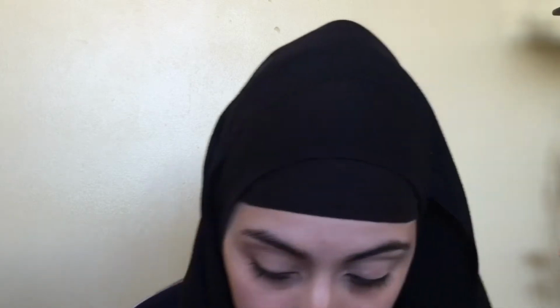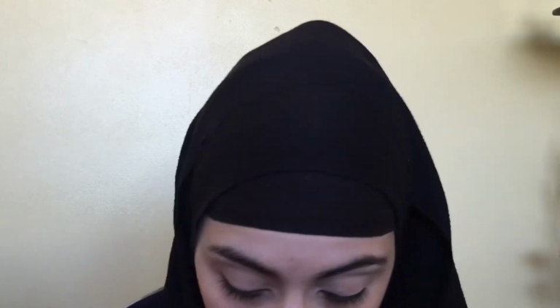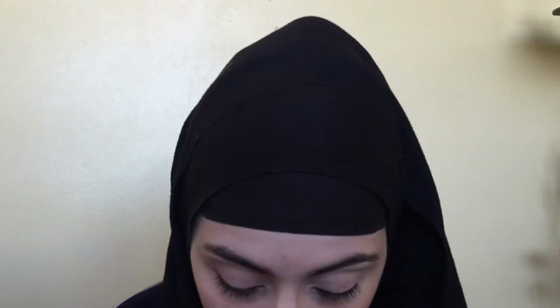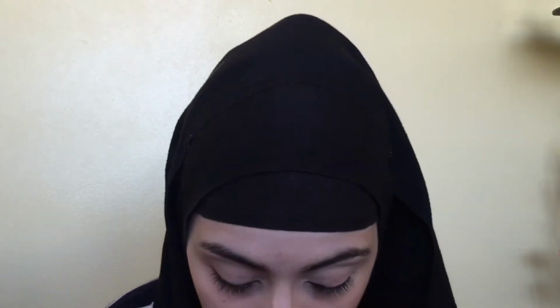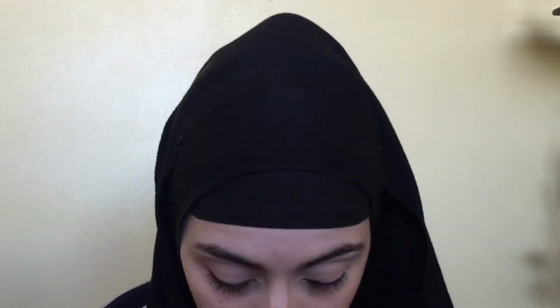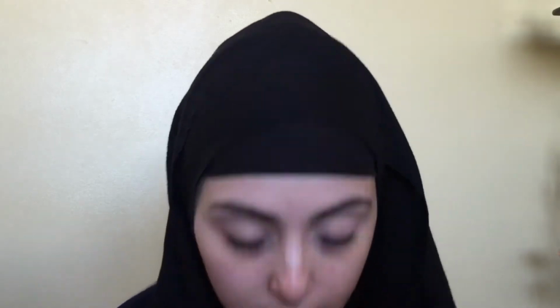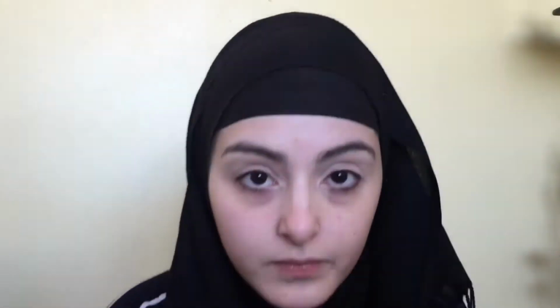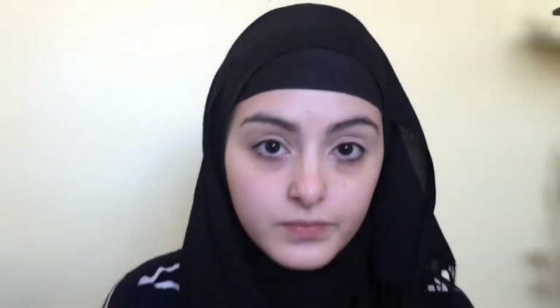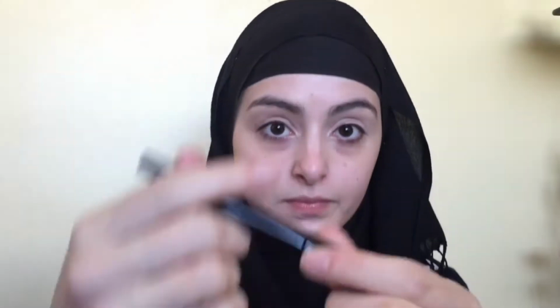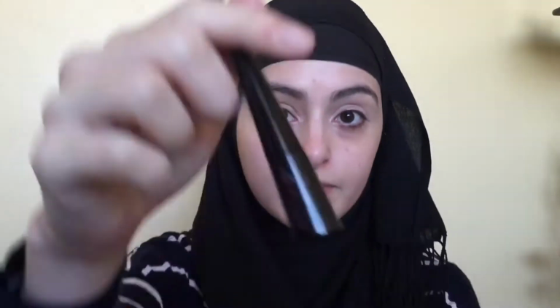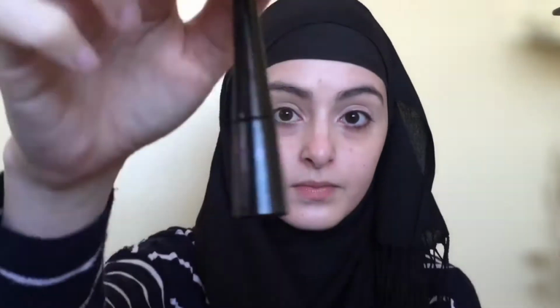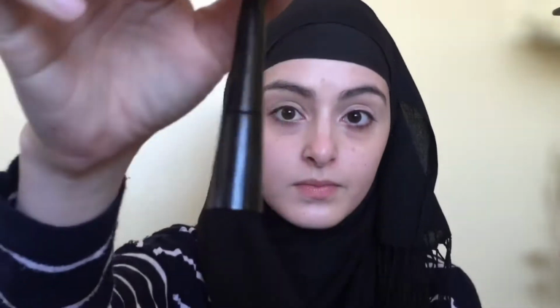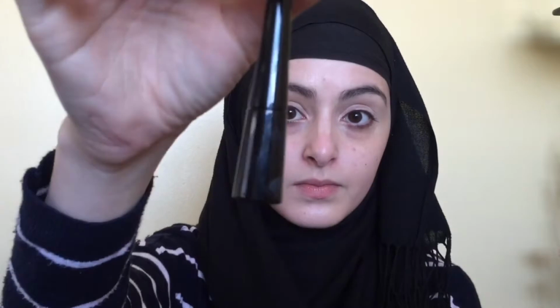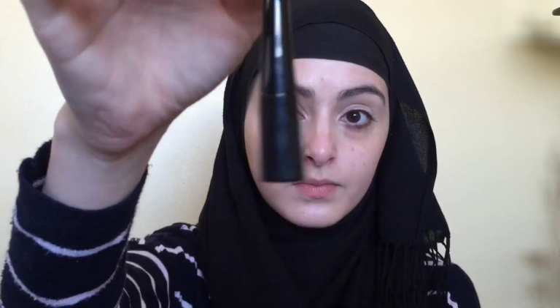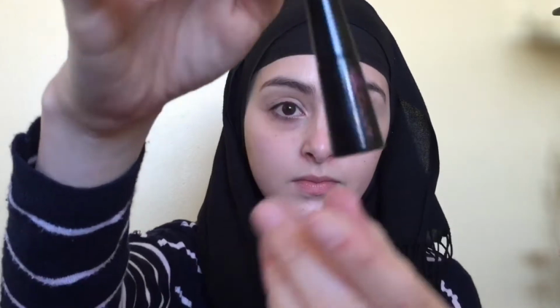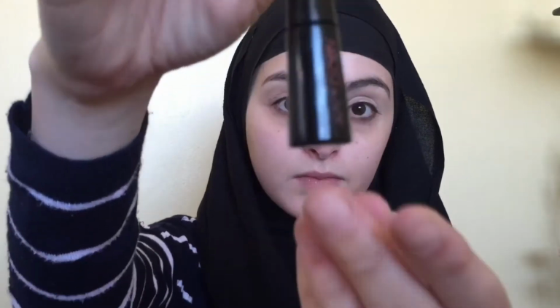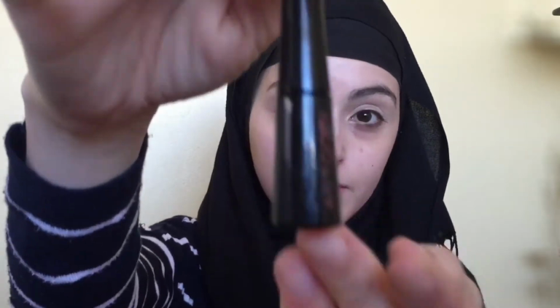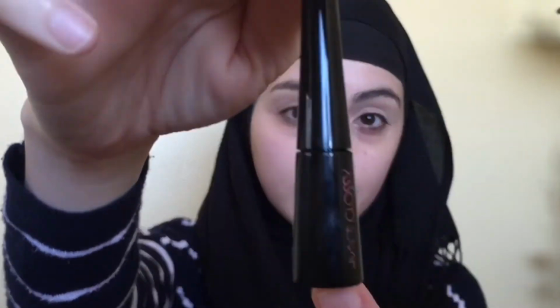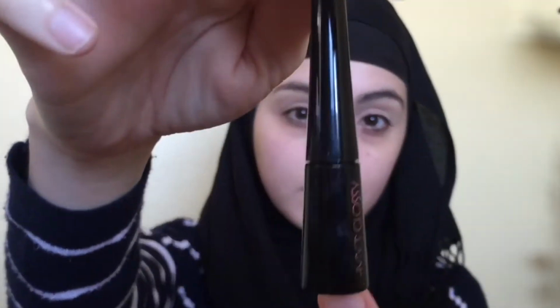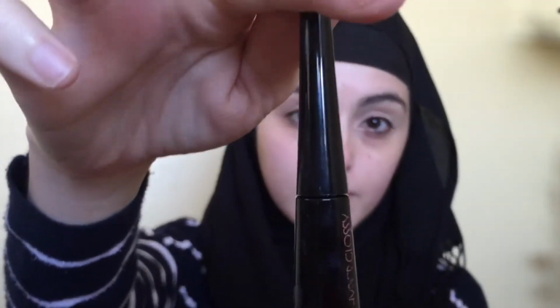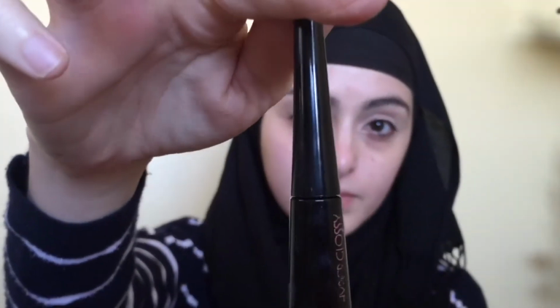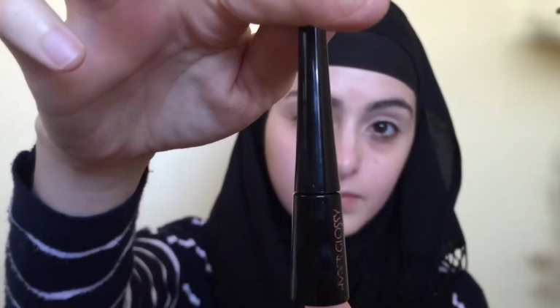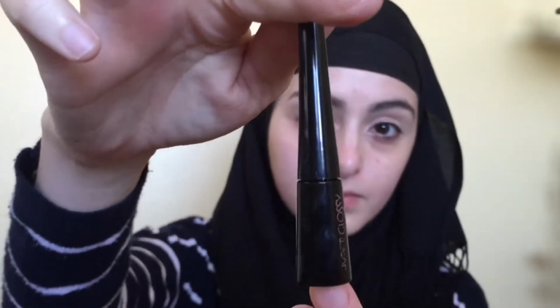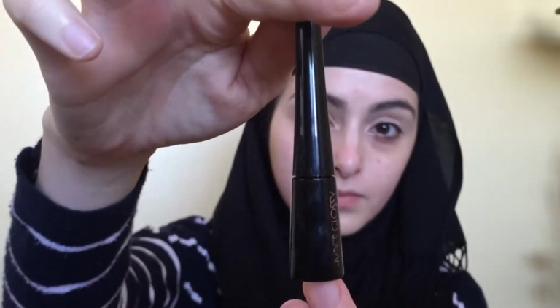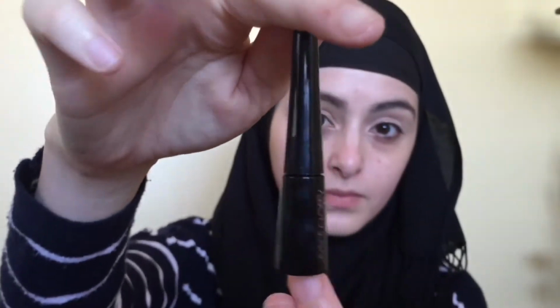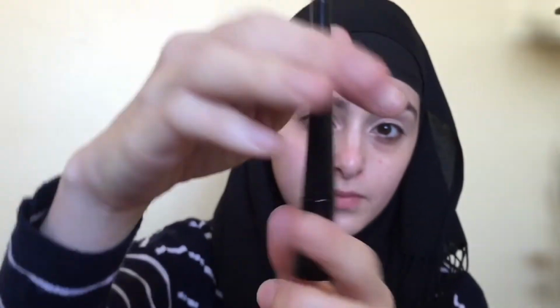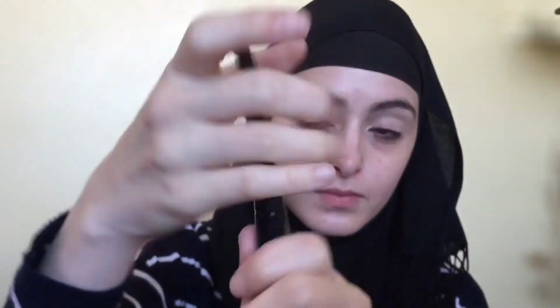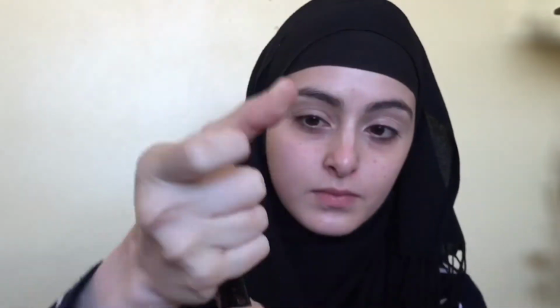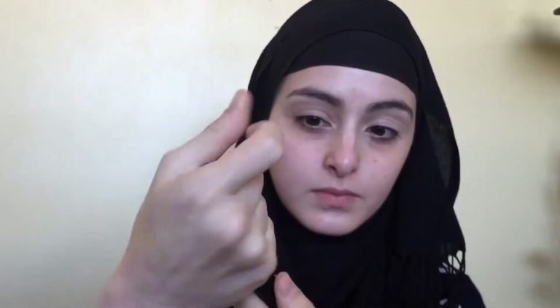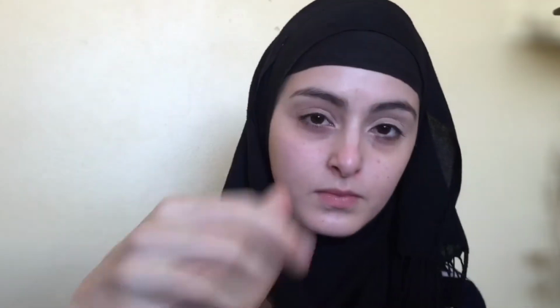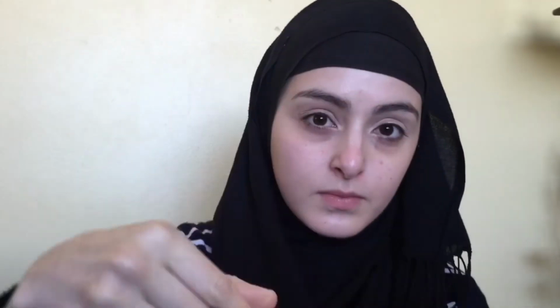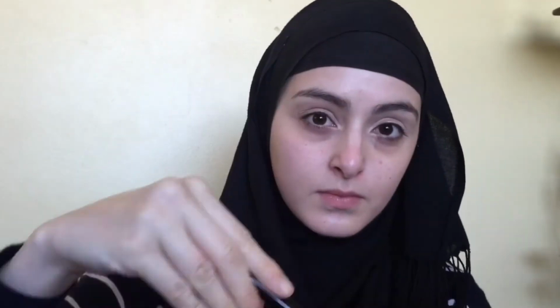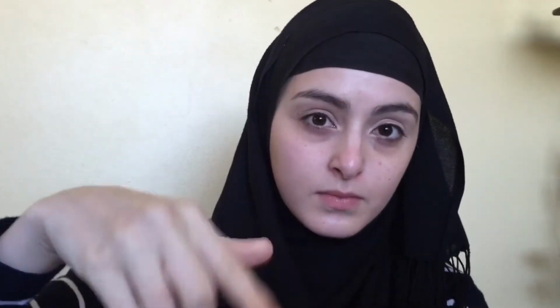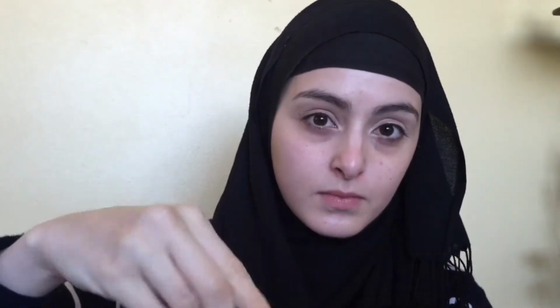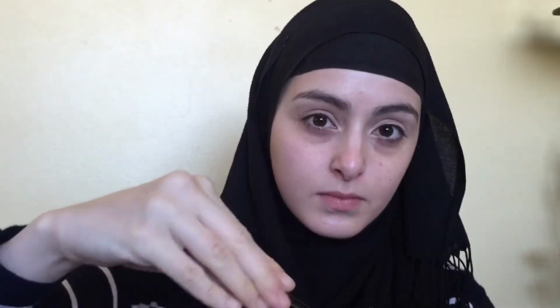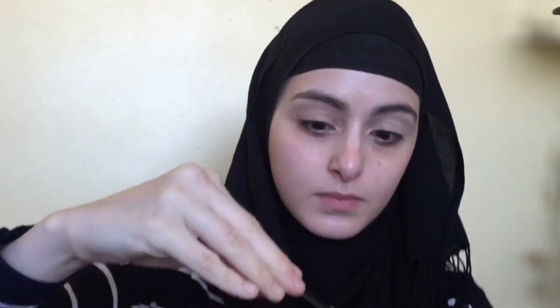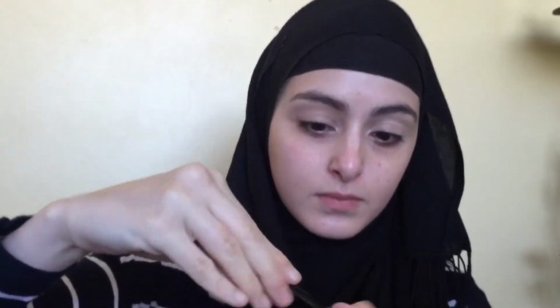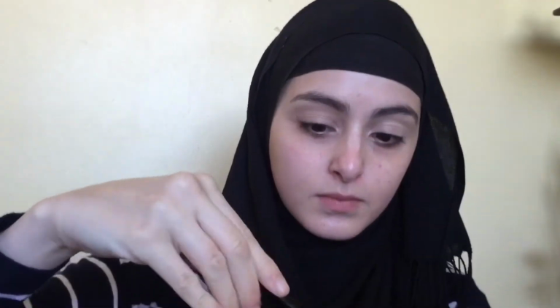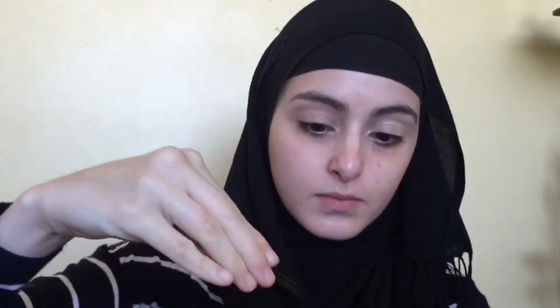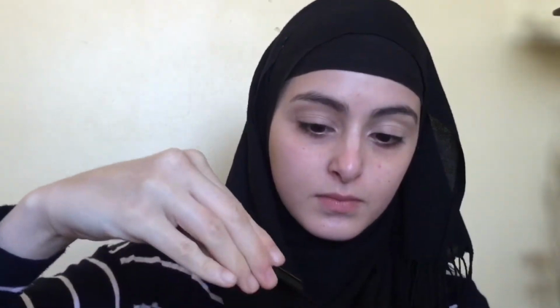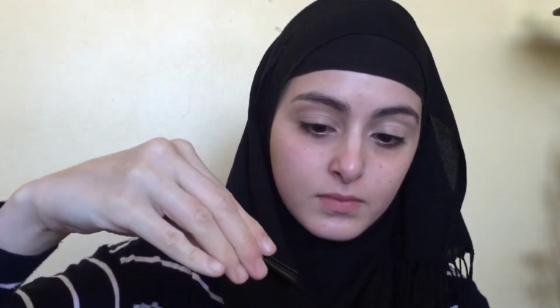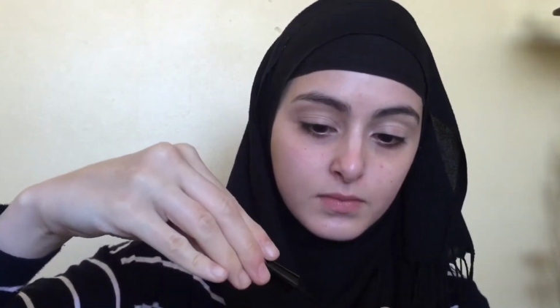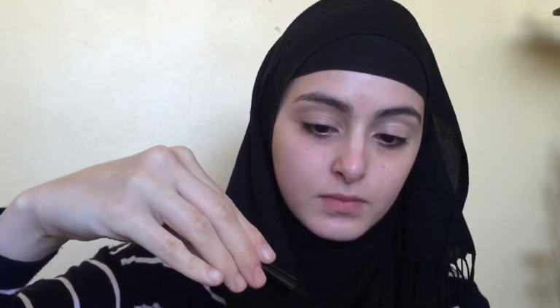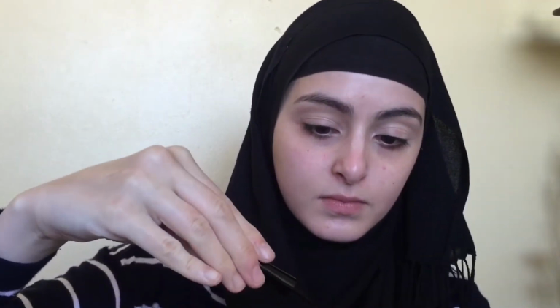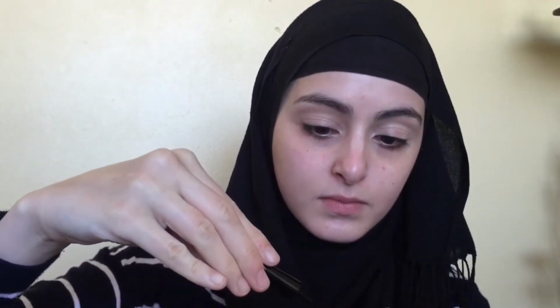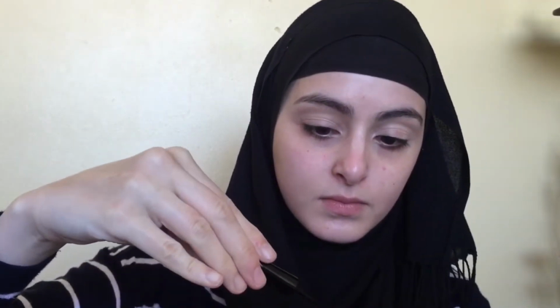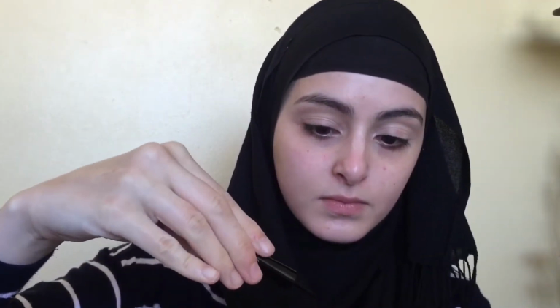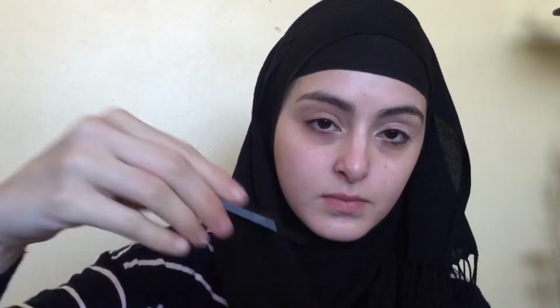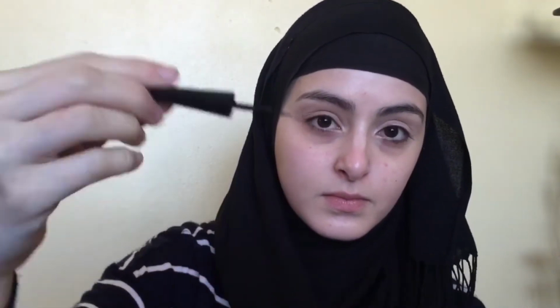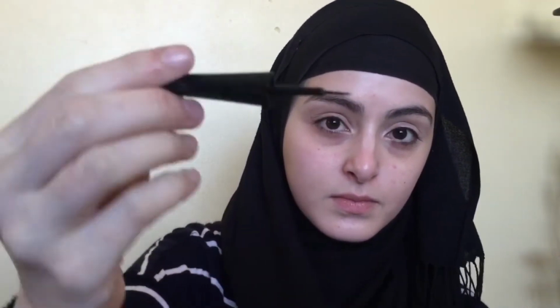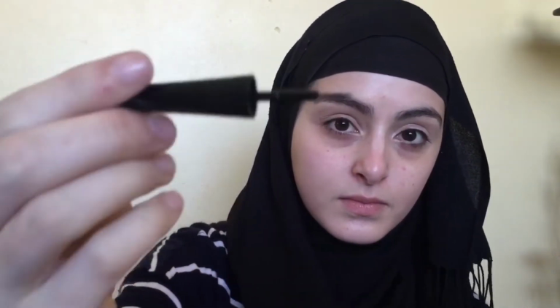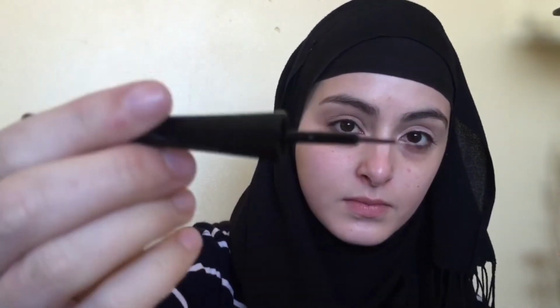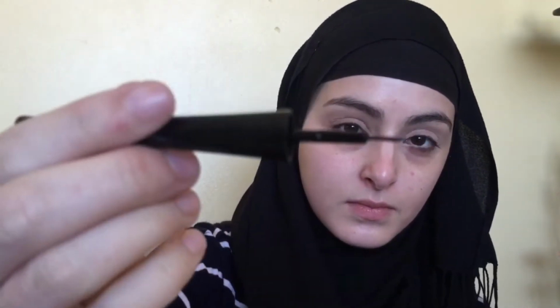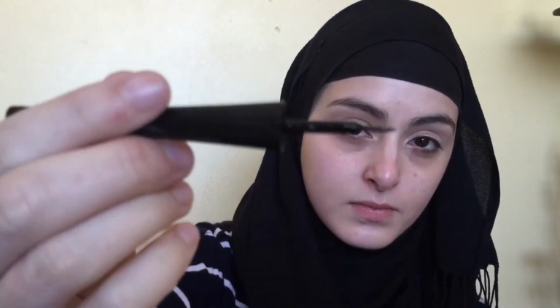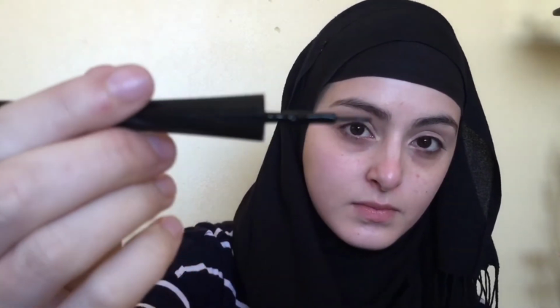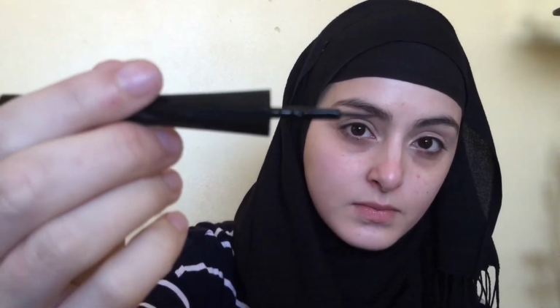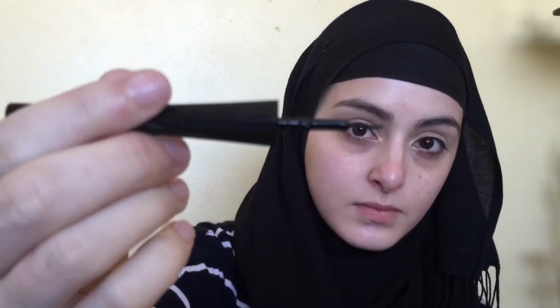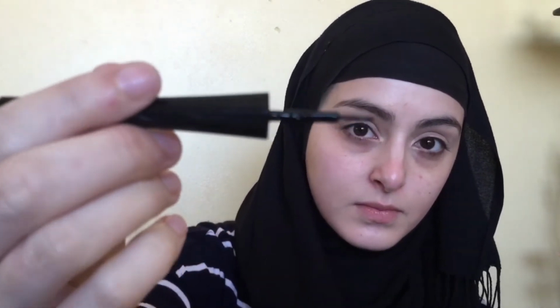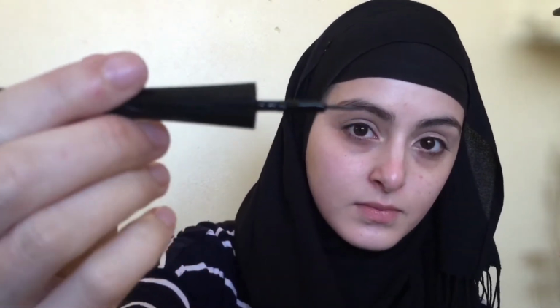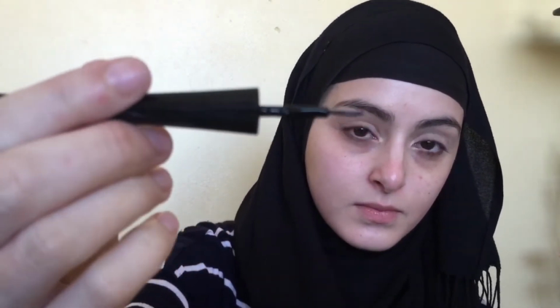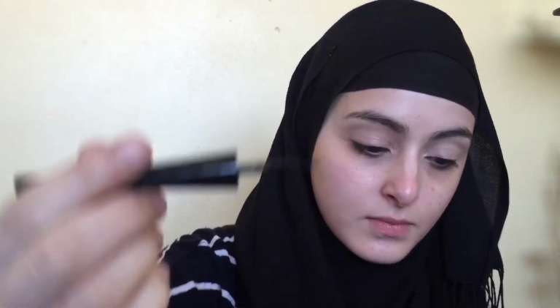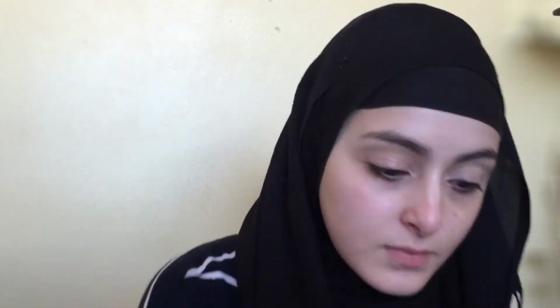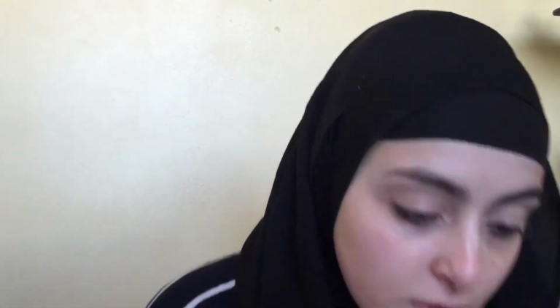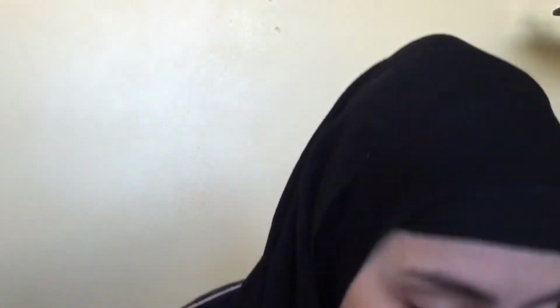So first I'm just going to be using my eyeliner. This is the Maybelline Hyper Glossy. I always use this one — I love it.